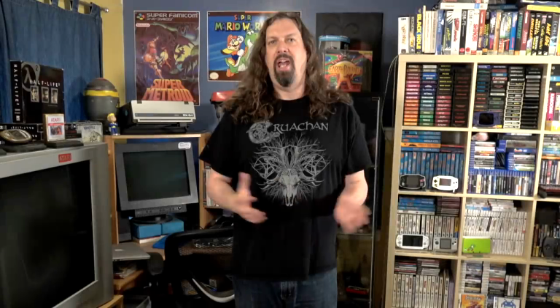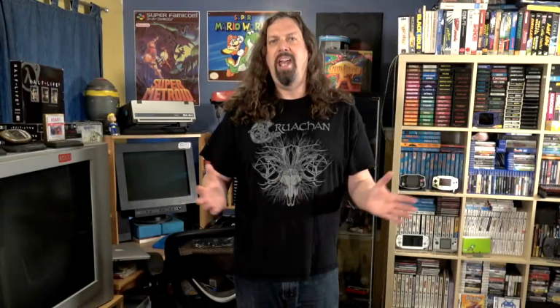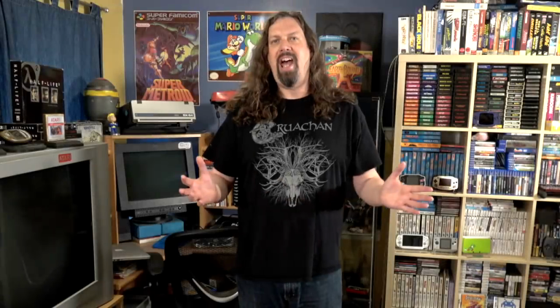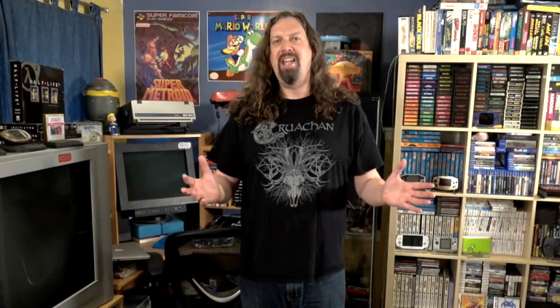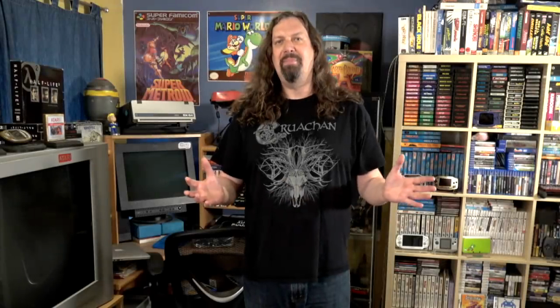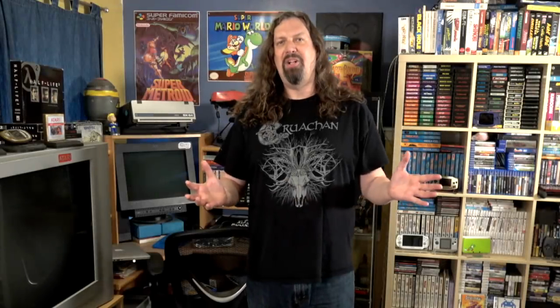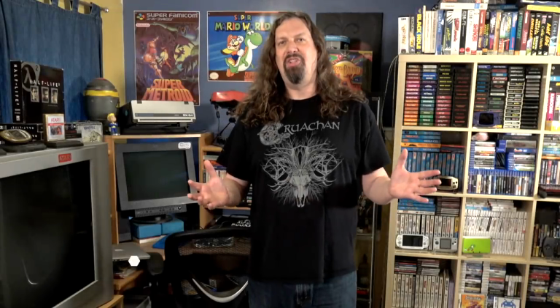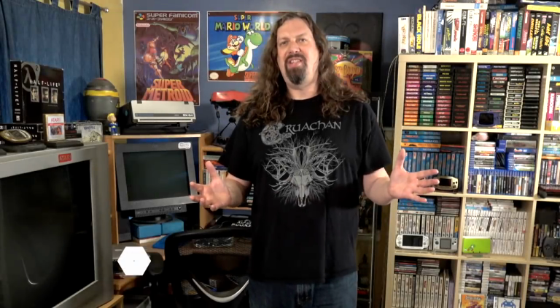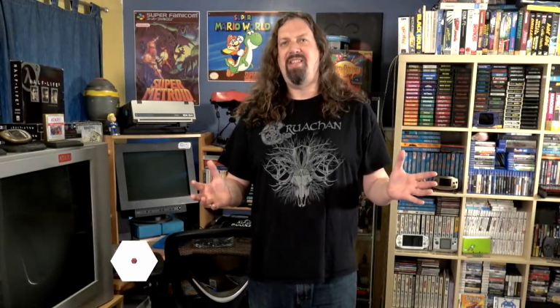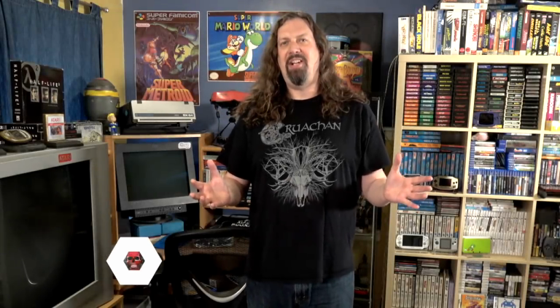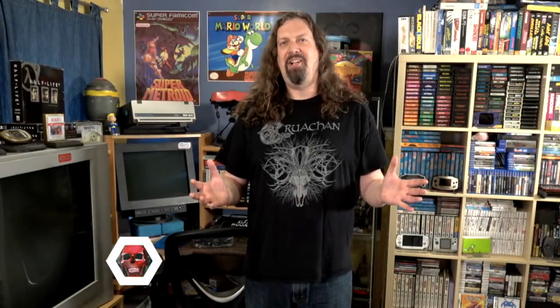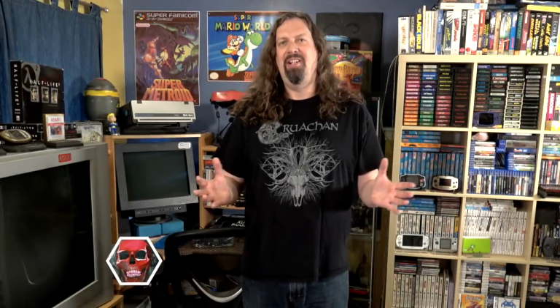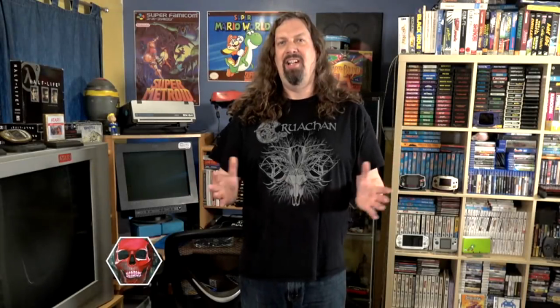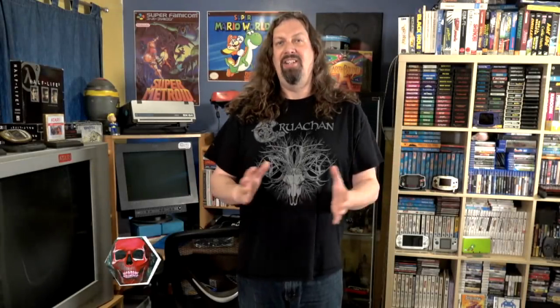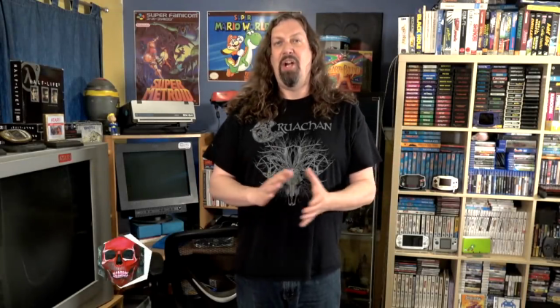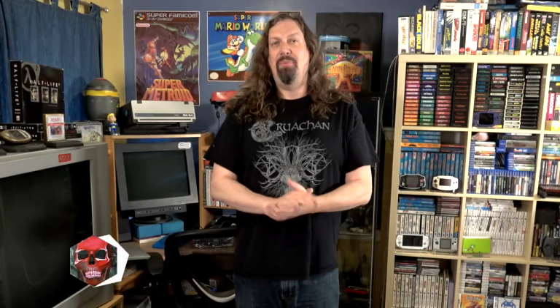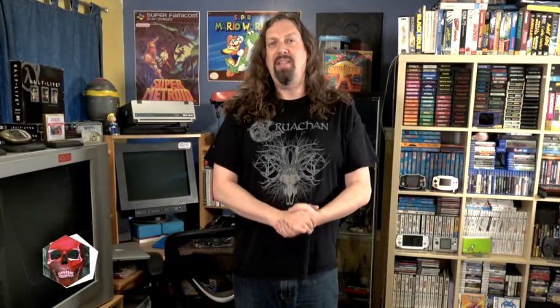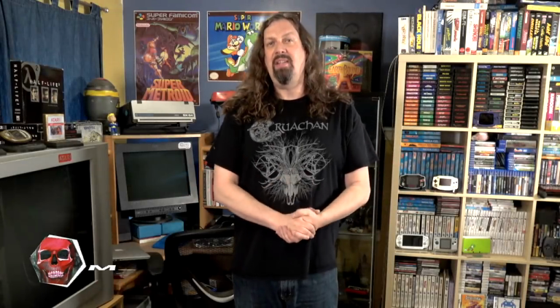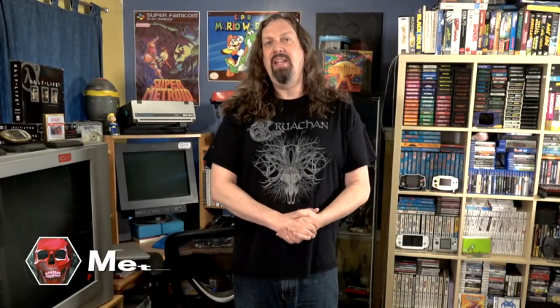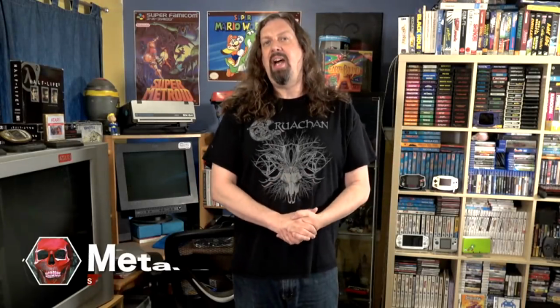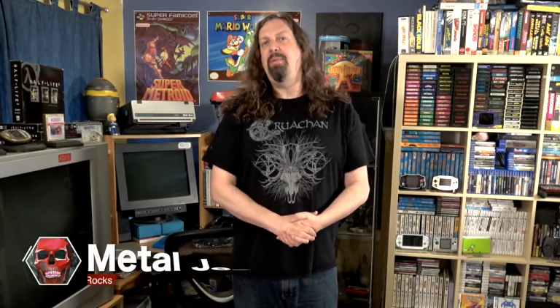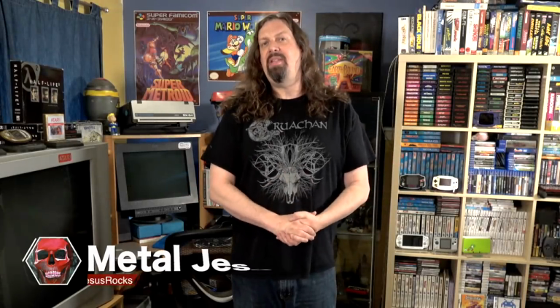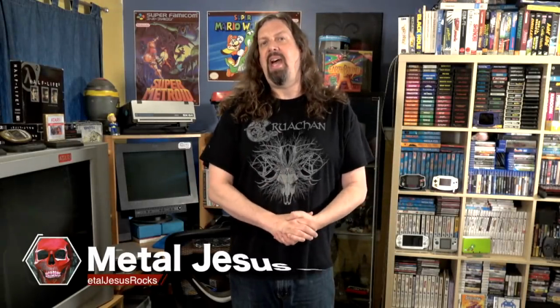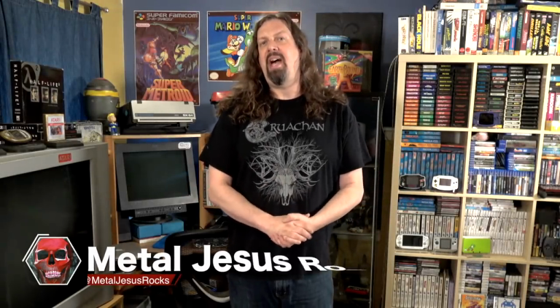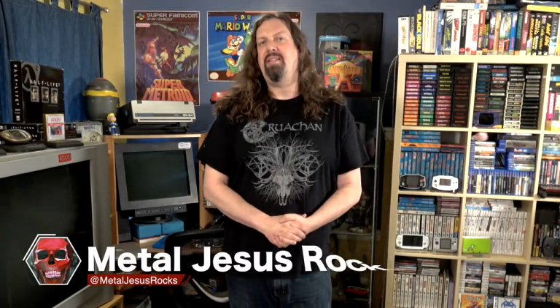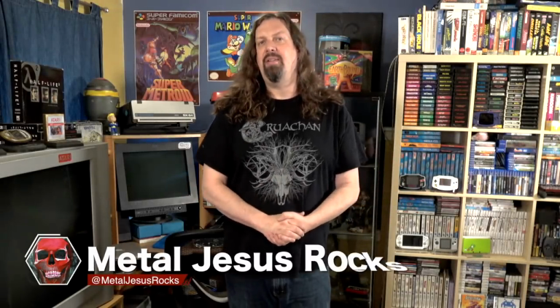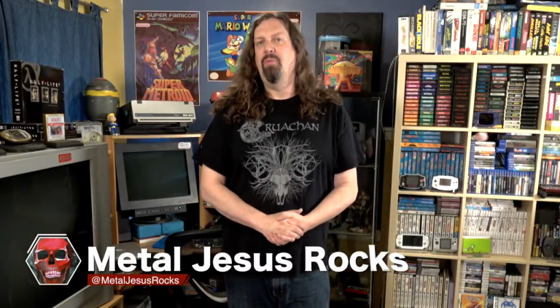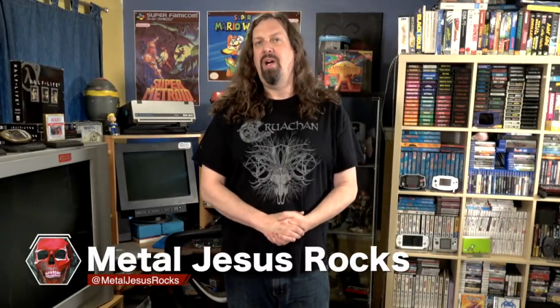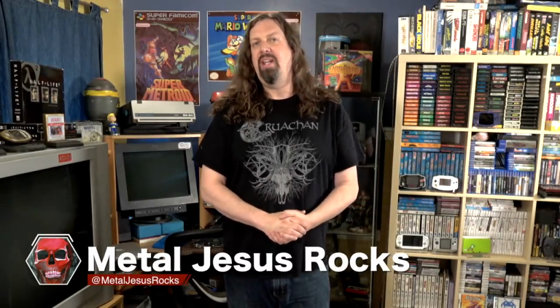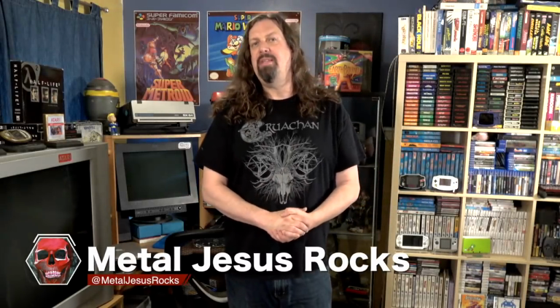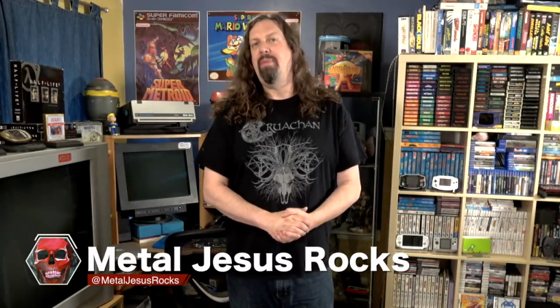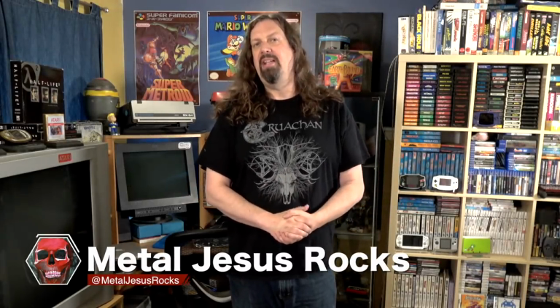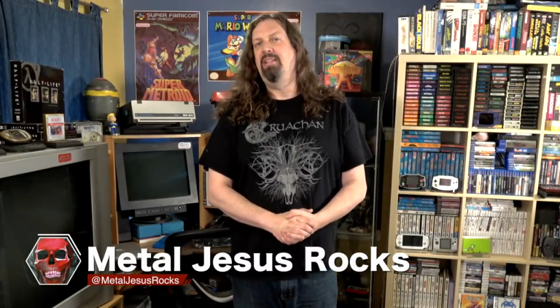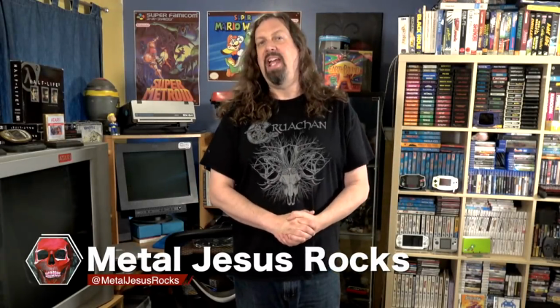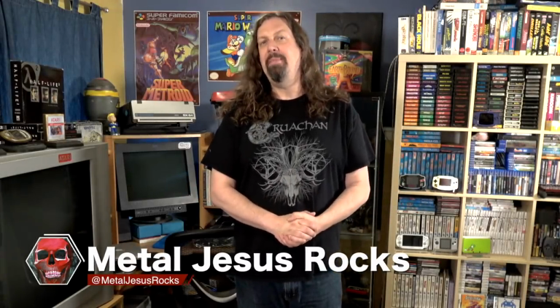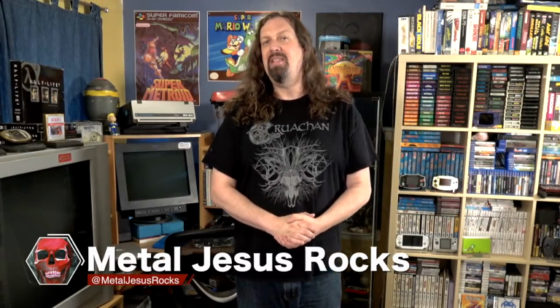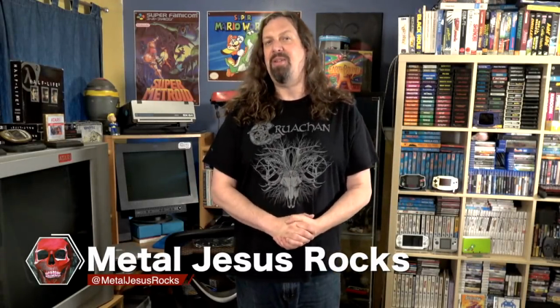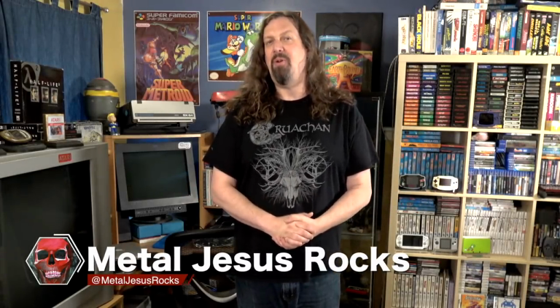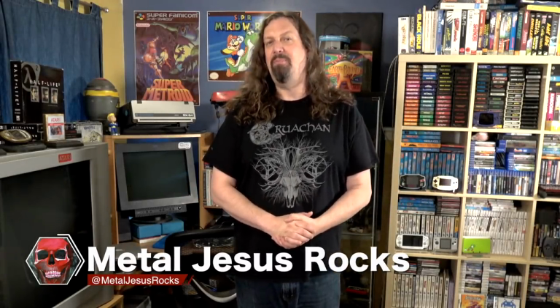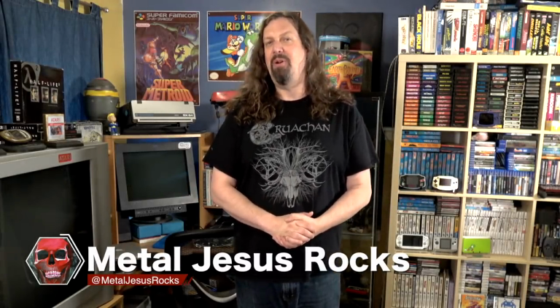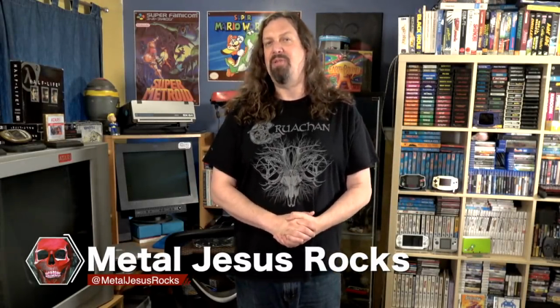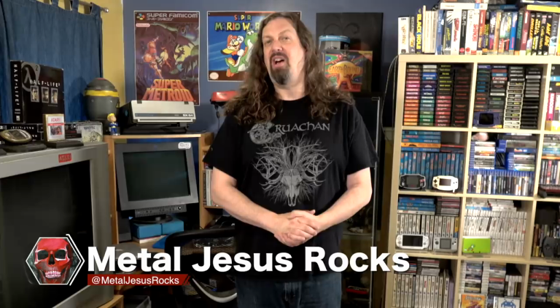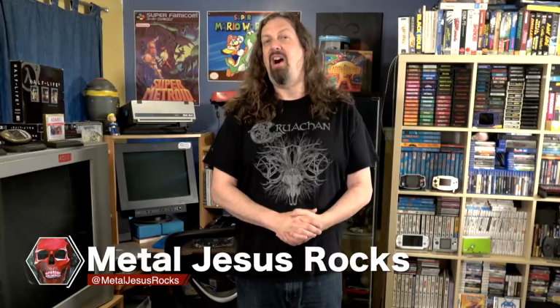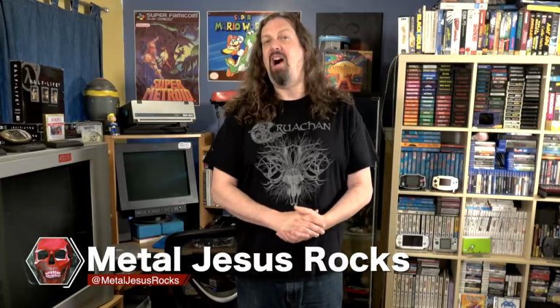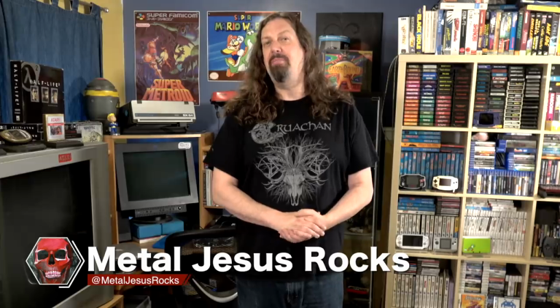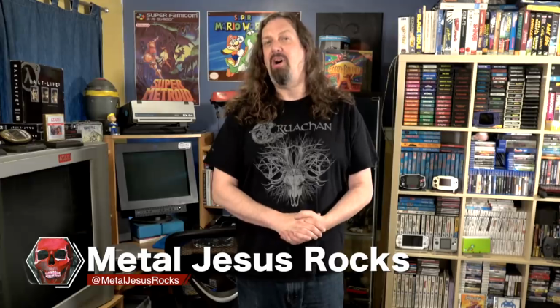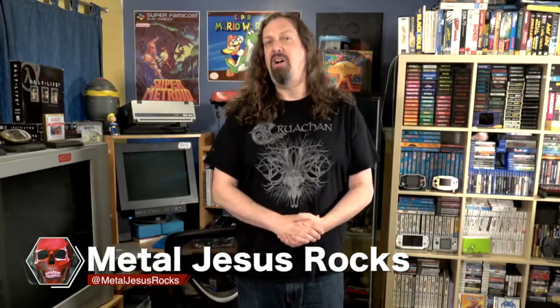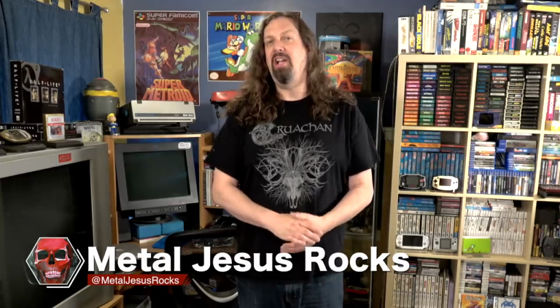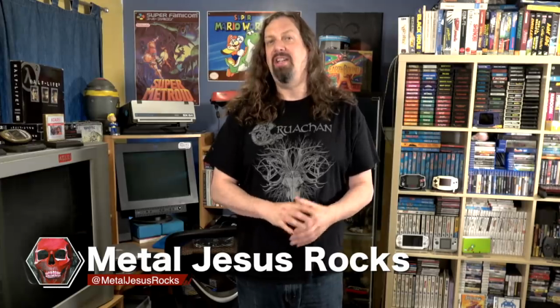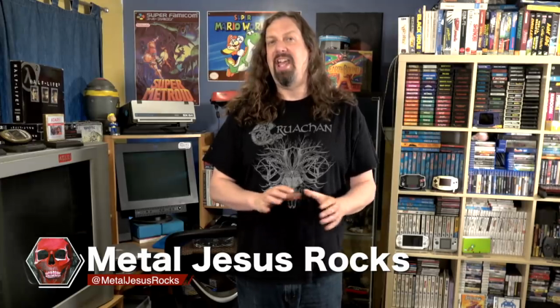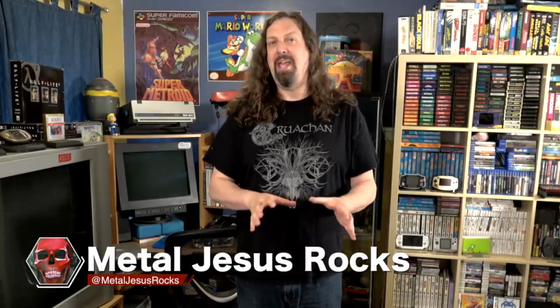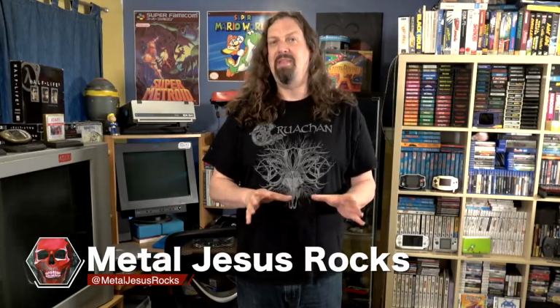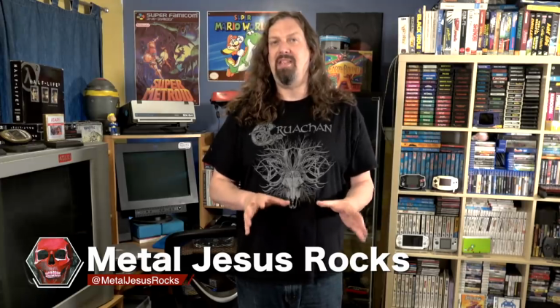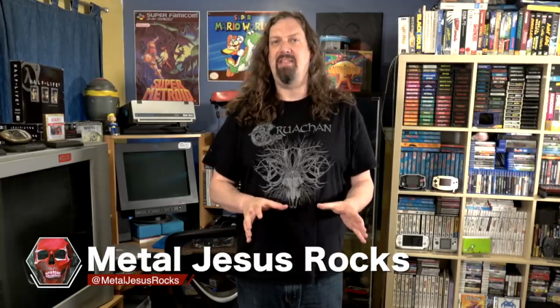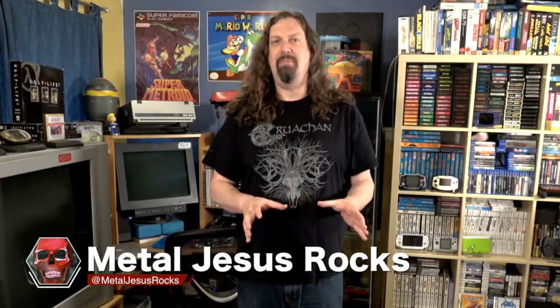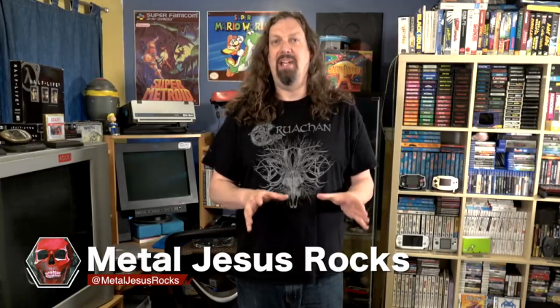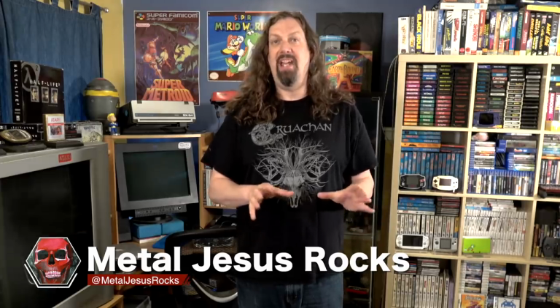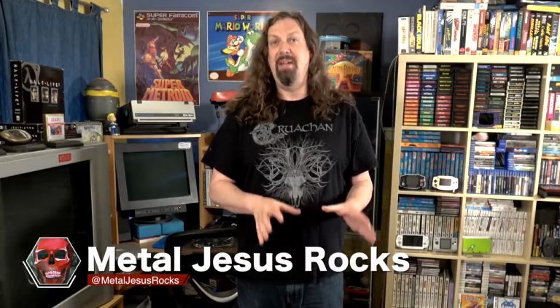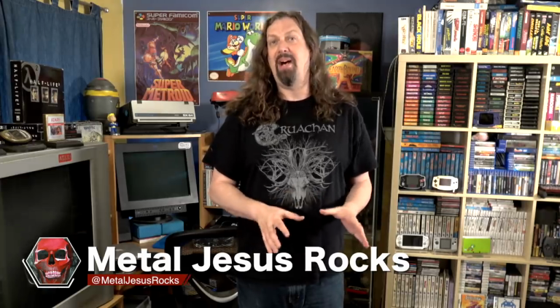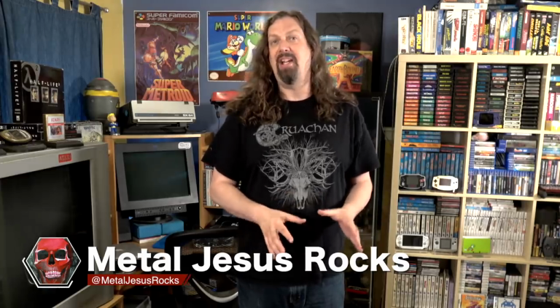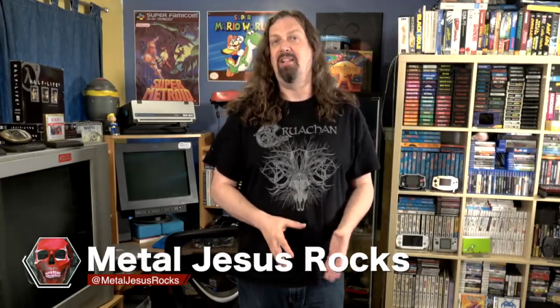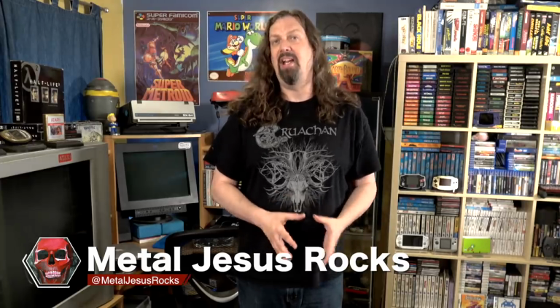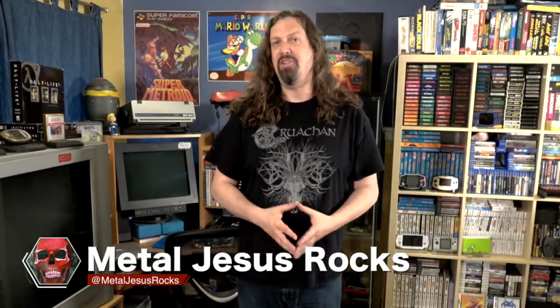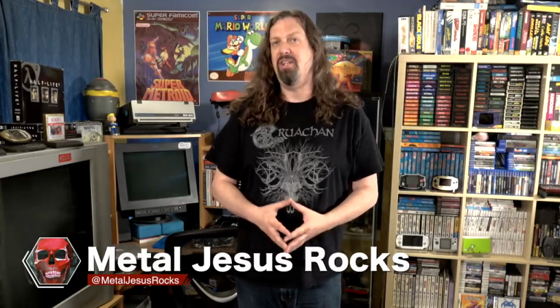Hey guys, Metal Jesus here. Recently I was asked: what is my lamest or most oddball game system in my collection?